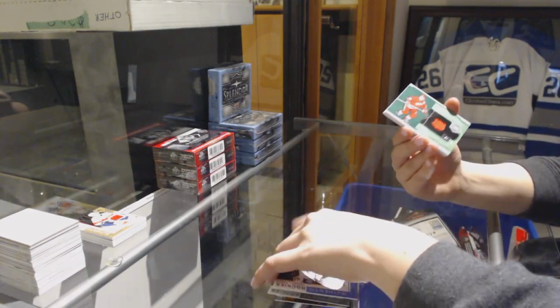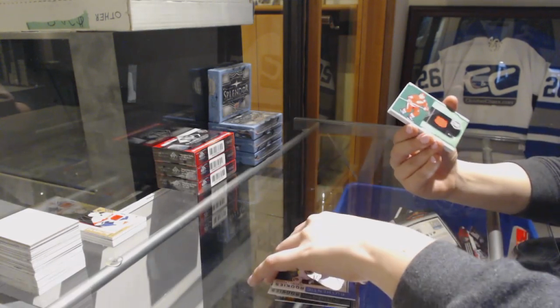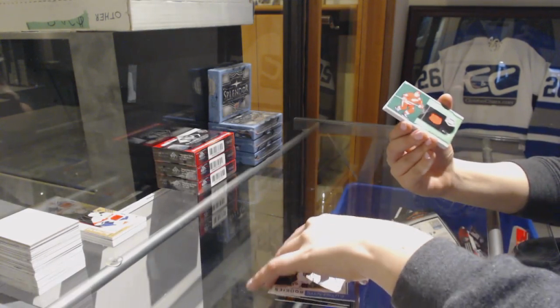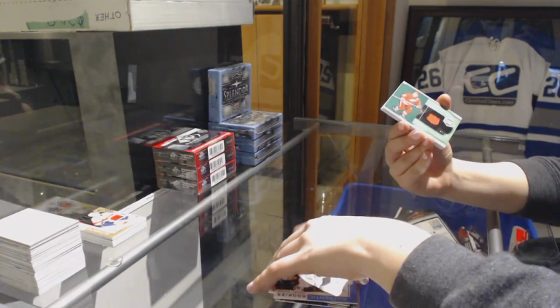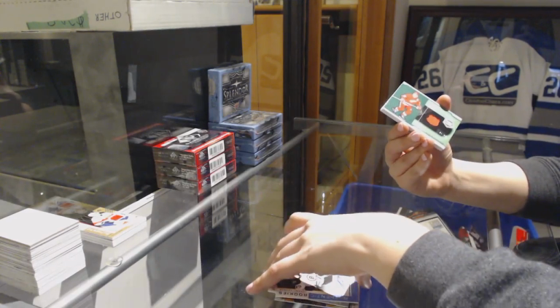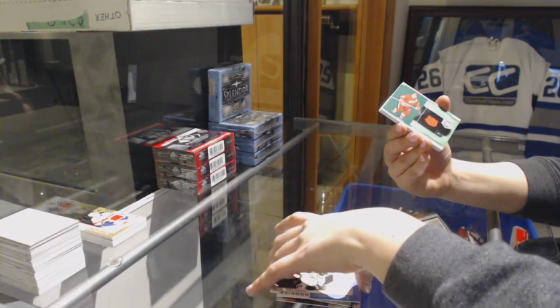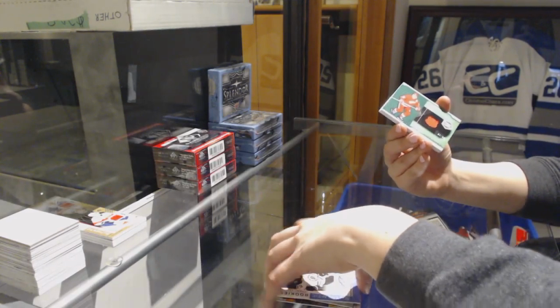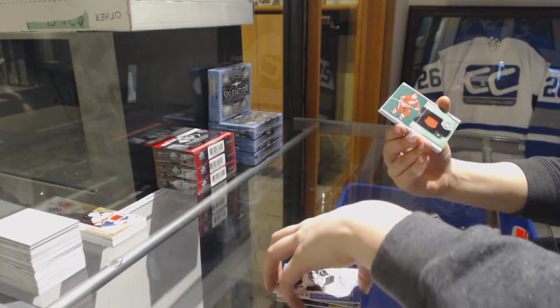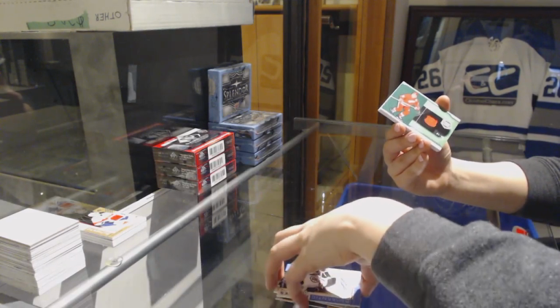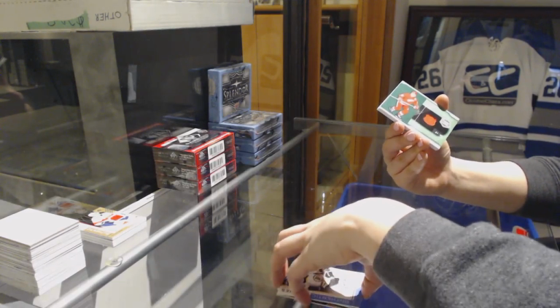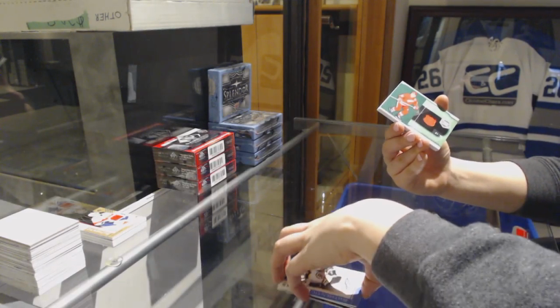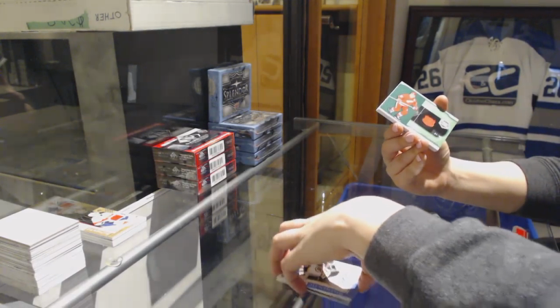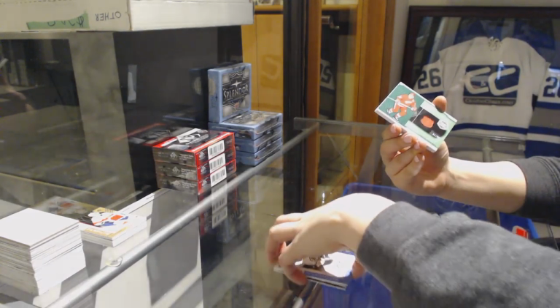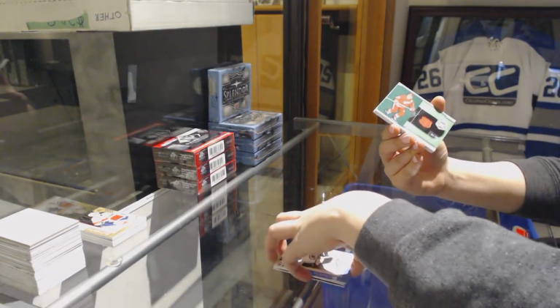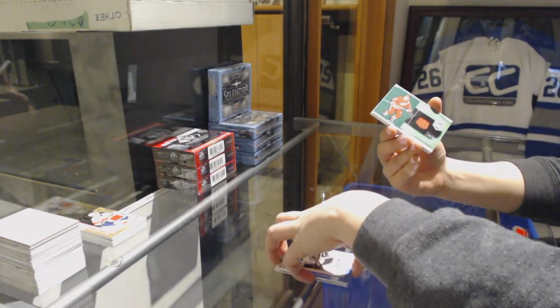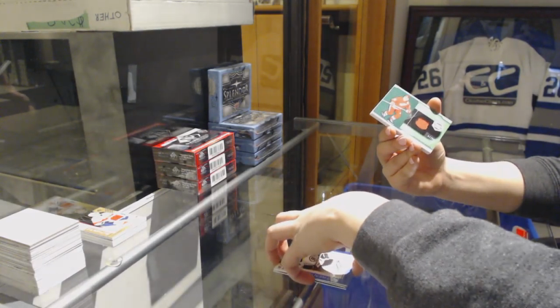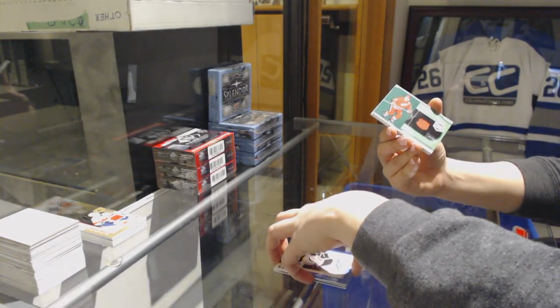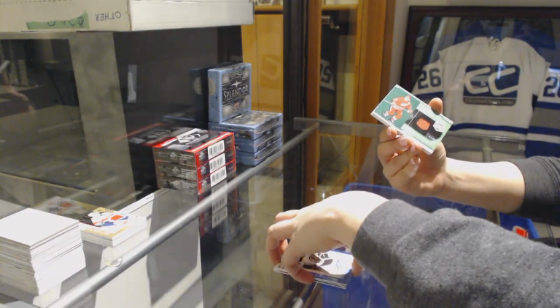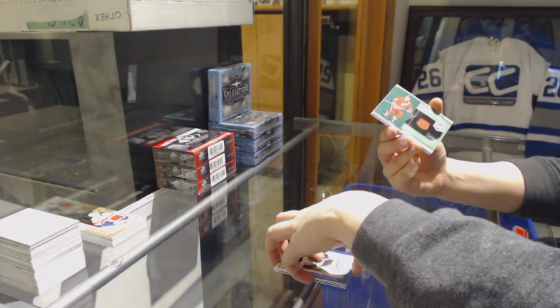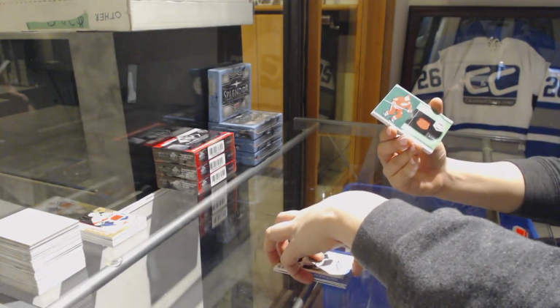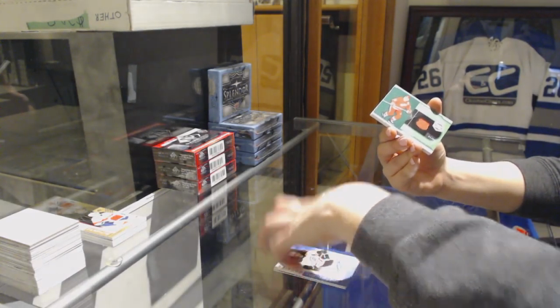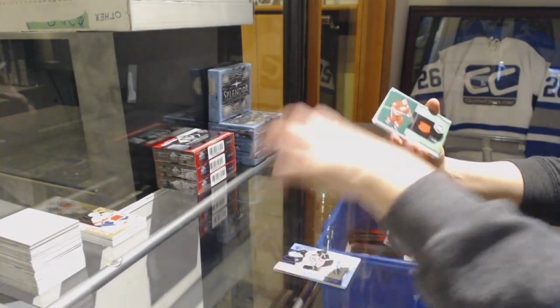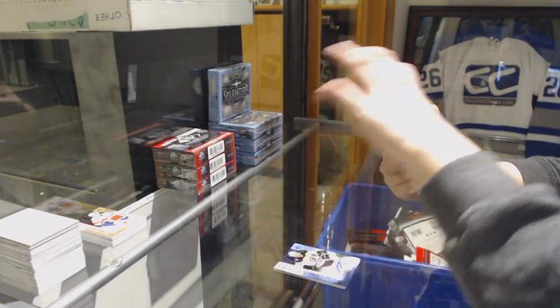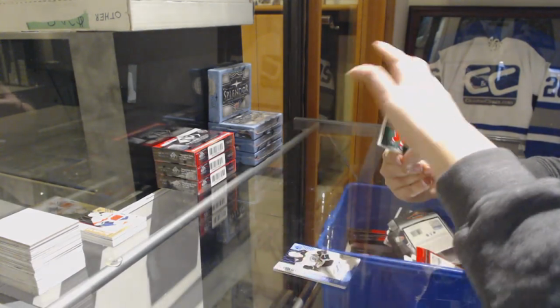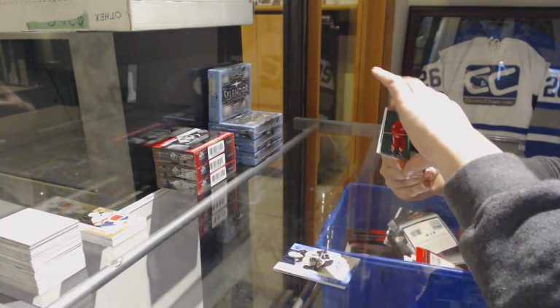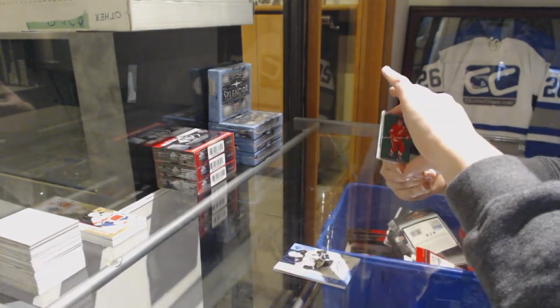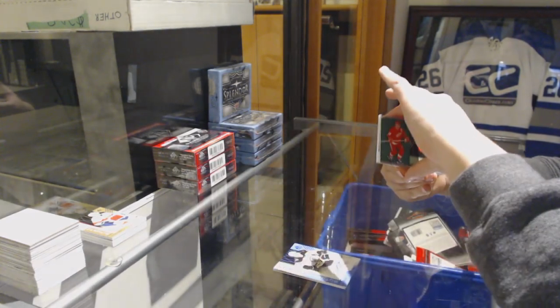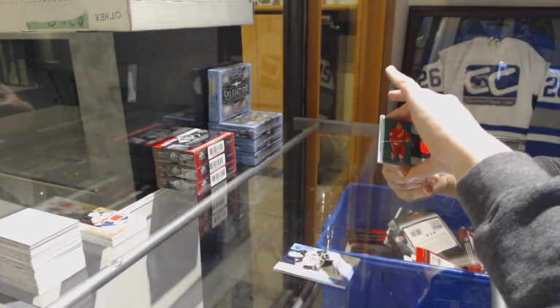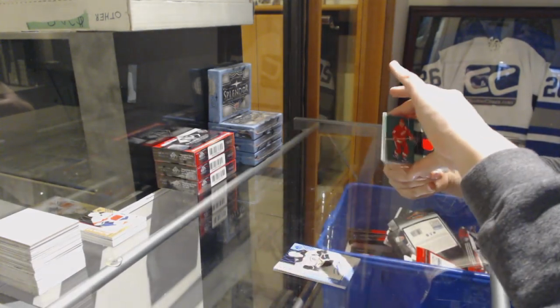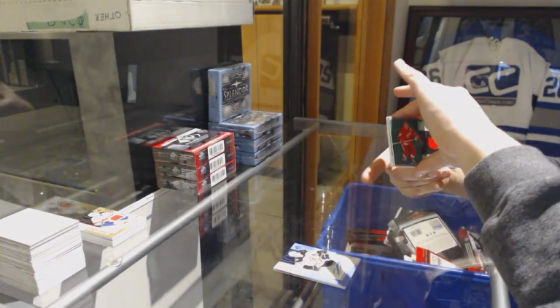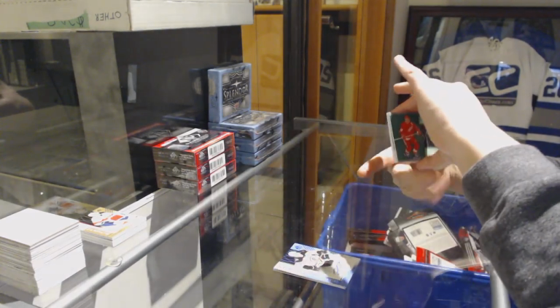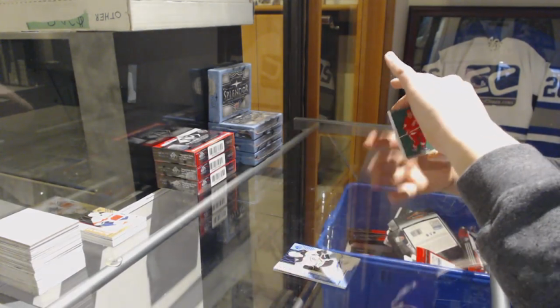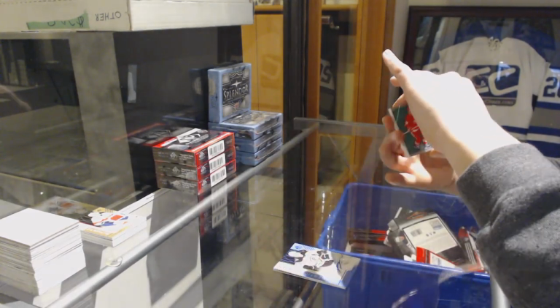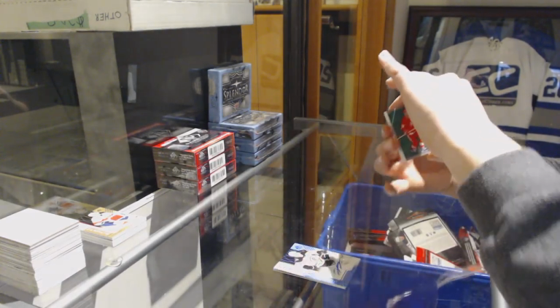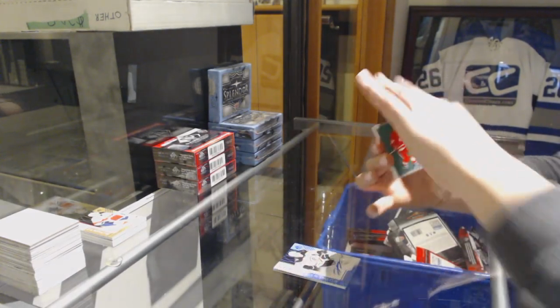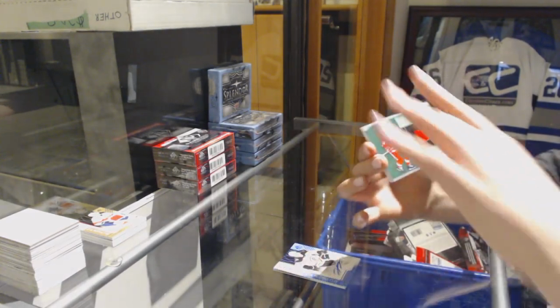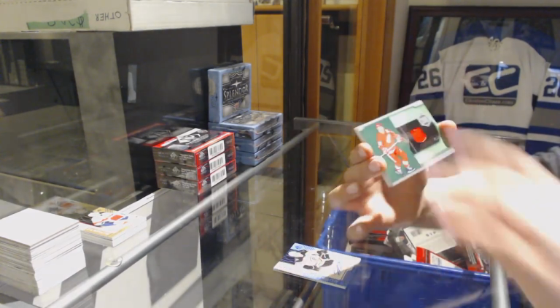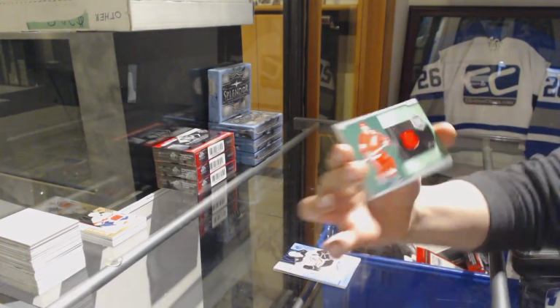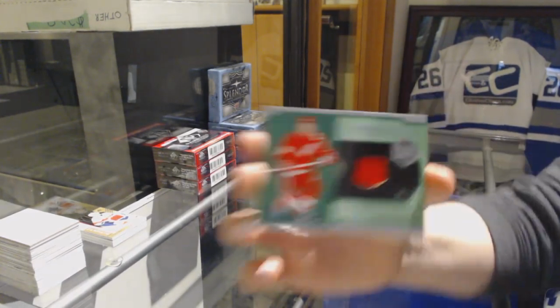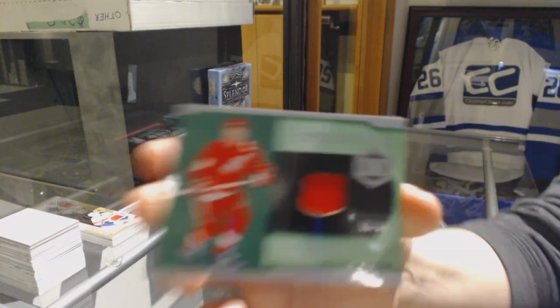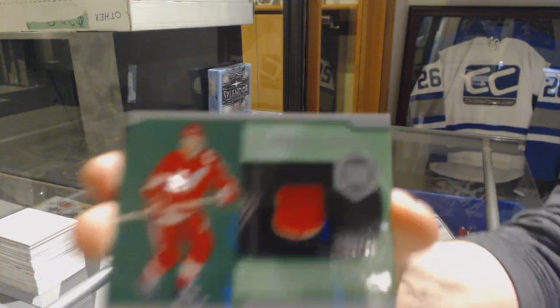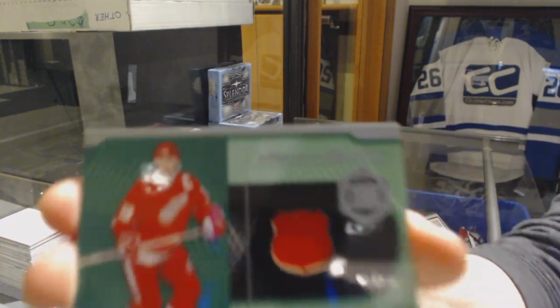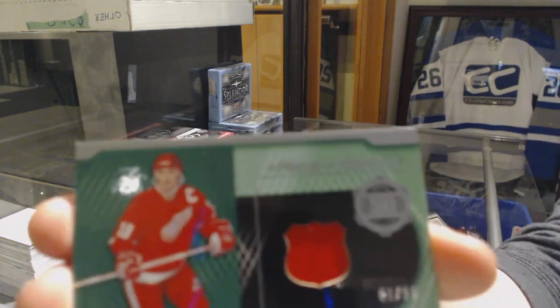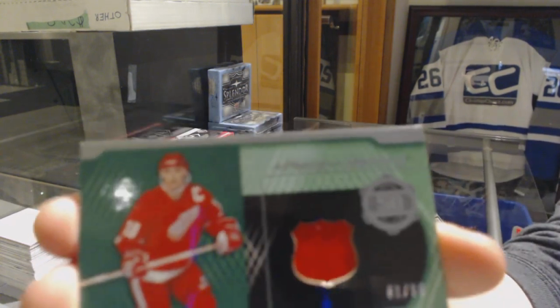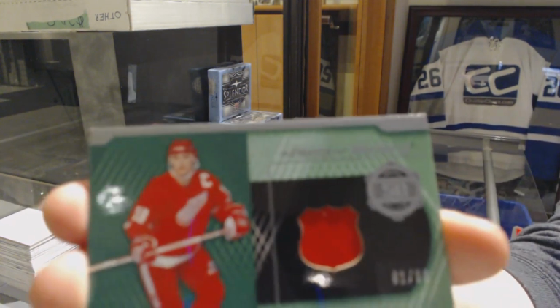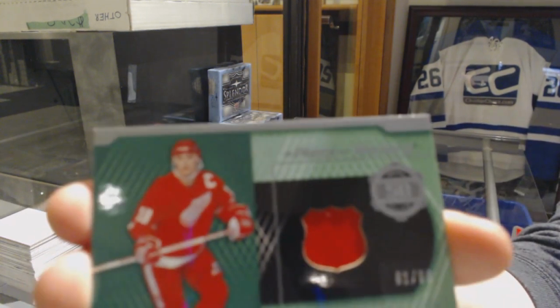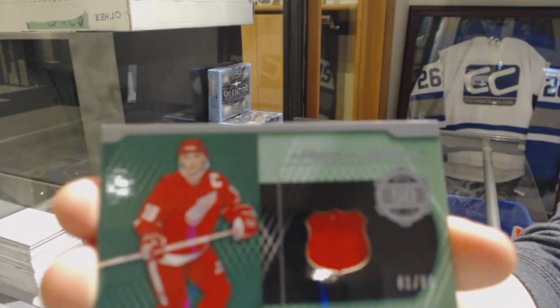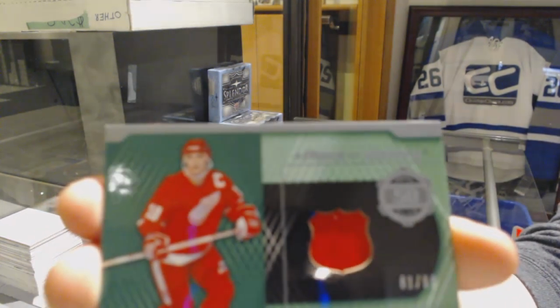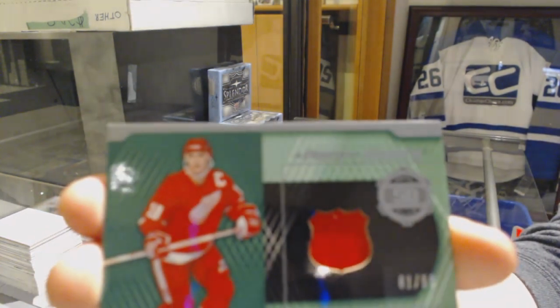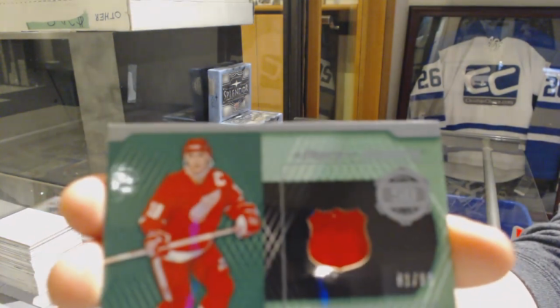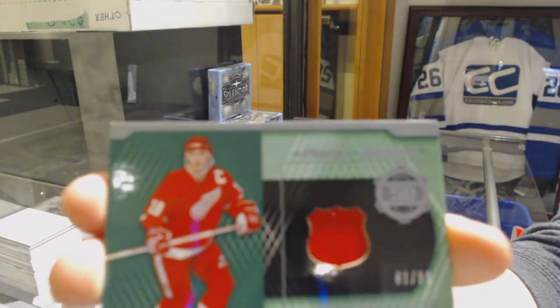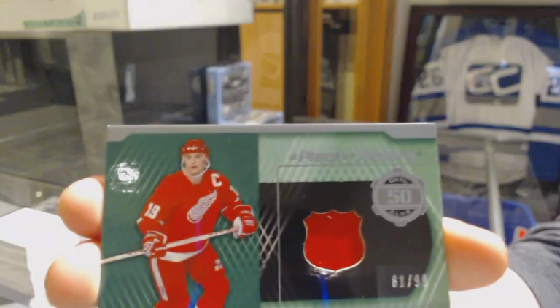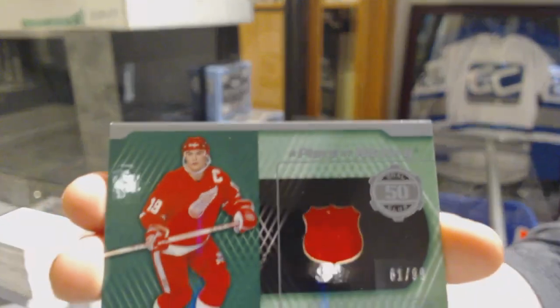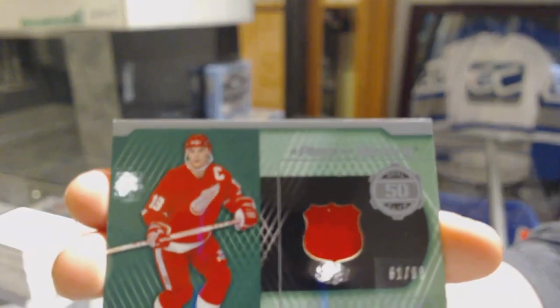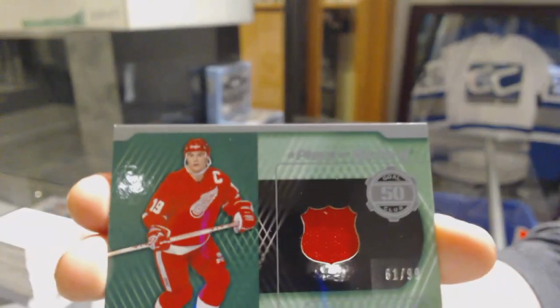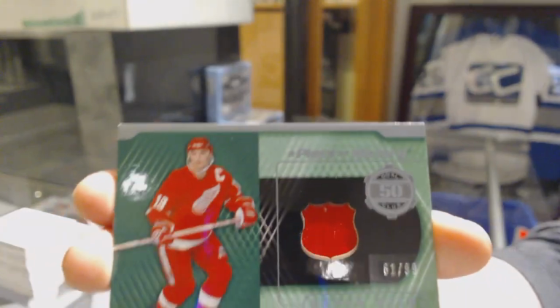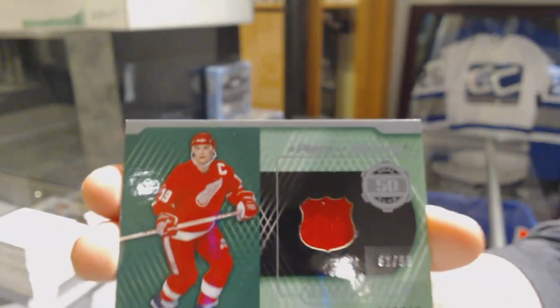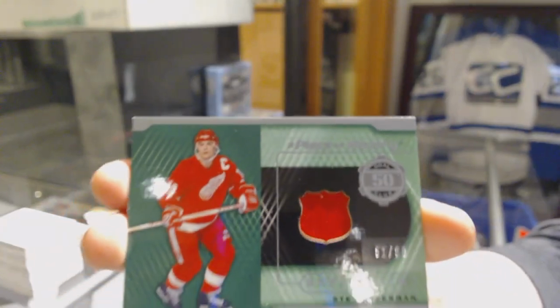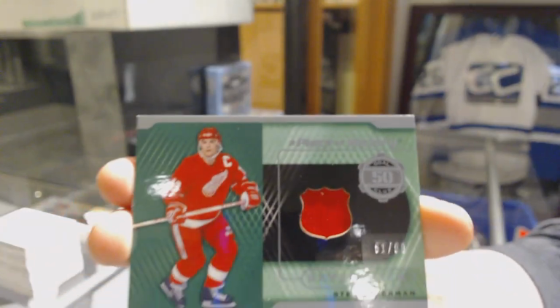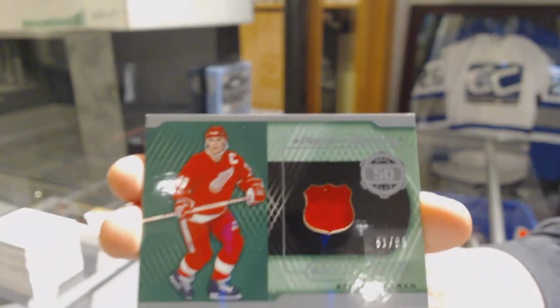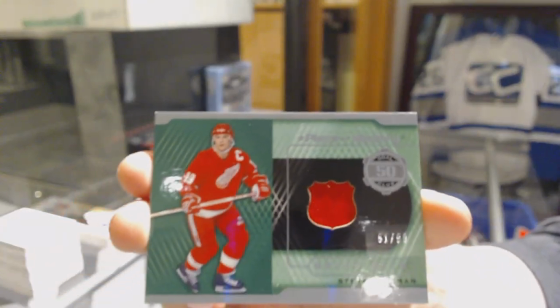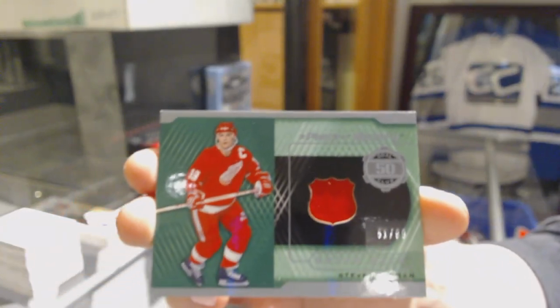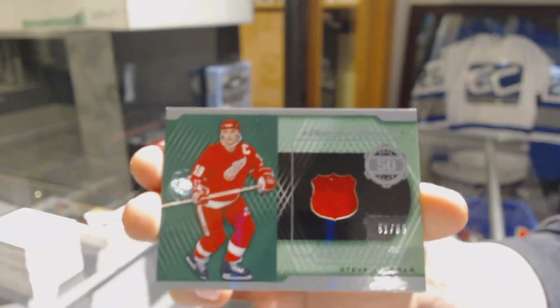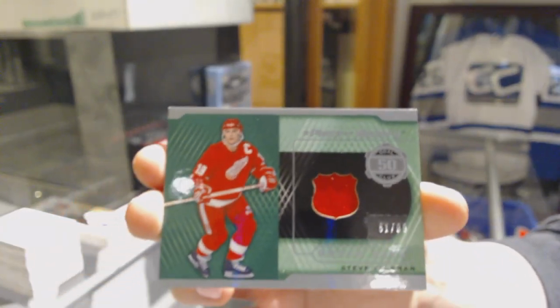We've got a Piece of History jersey, number 99 for the Detroit Red Wings, Steve Yzerman.